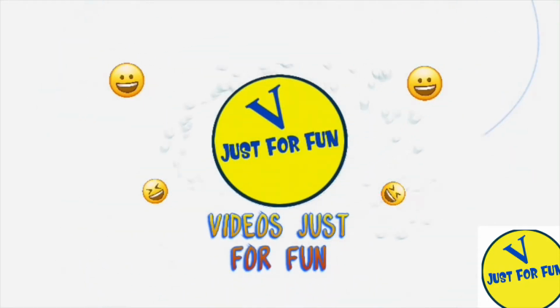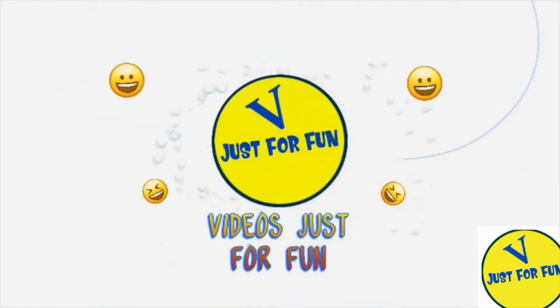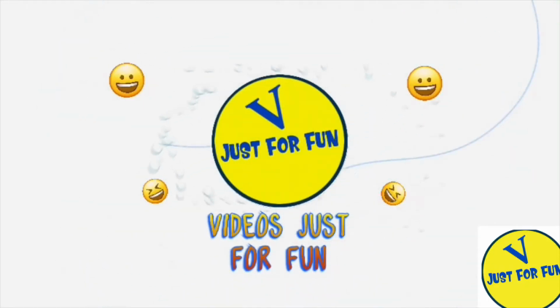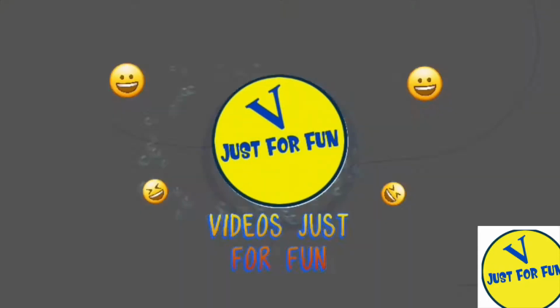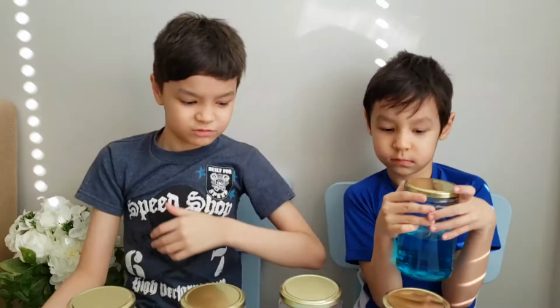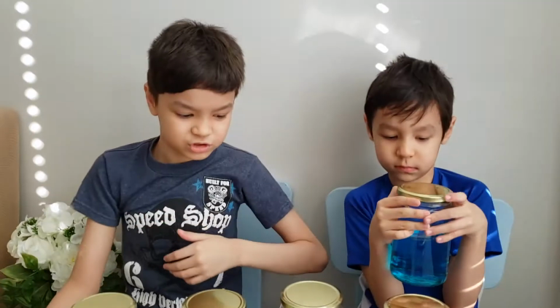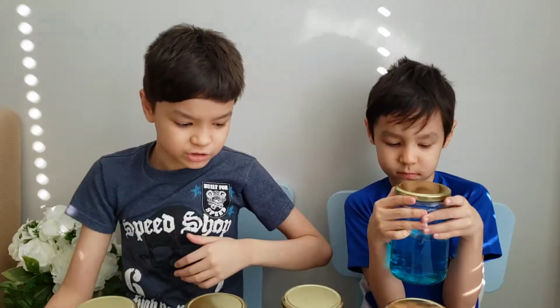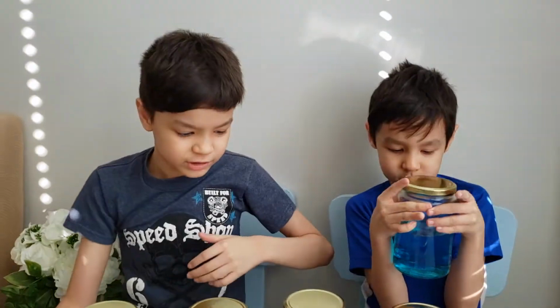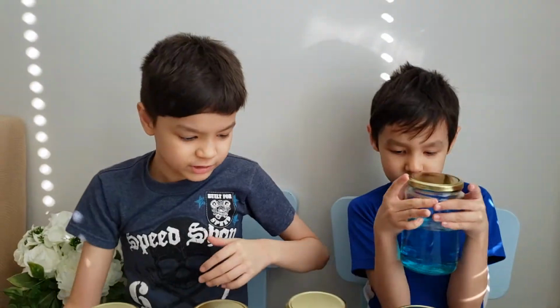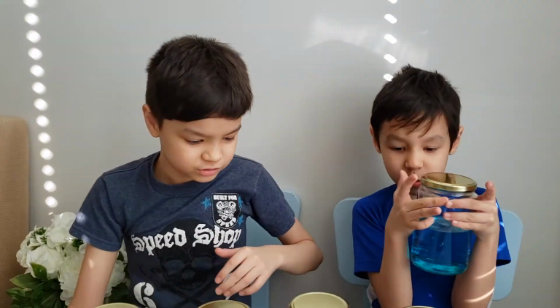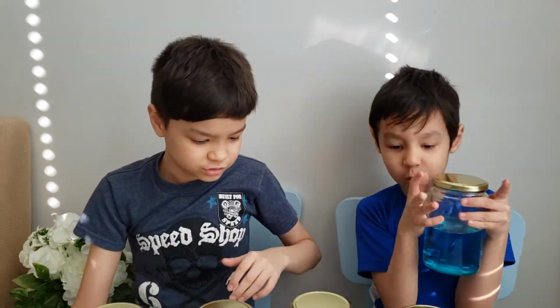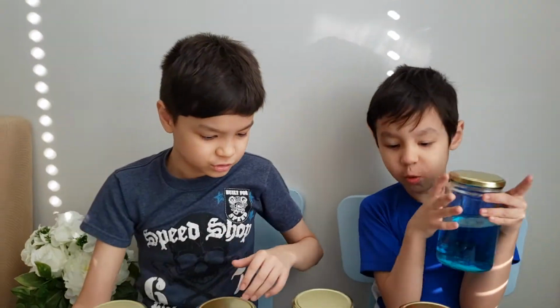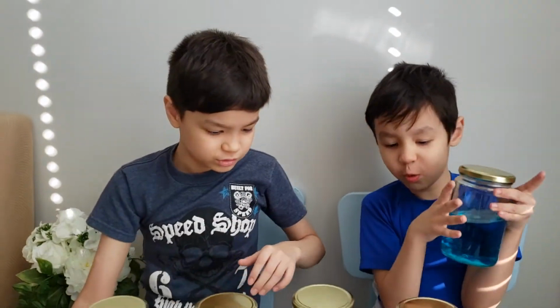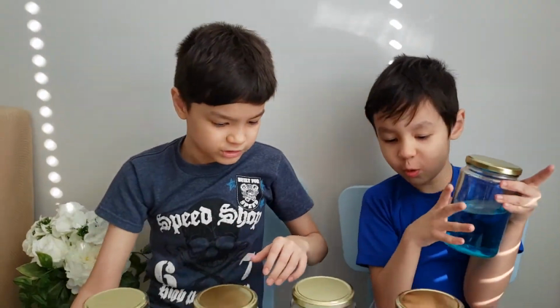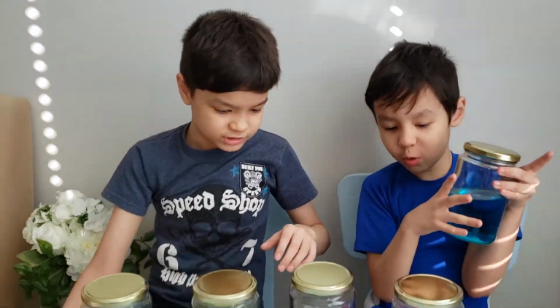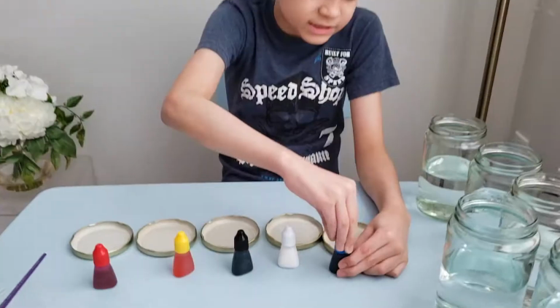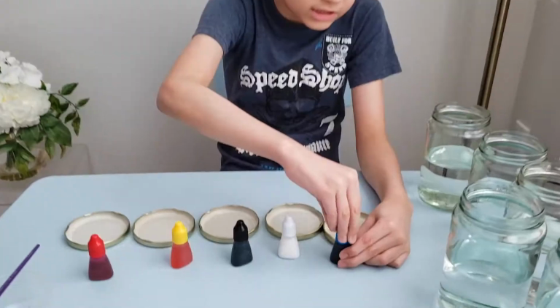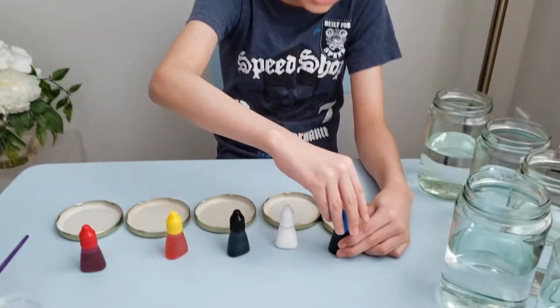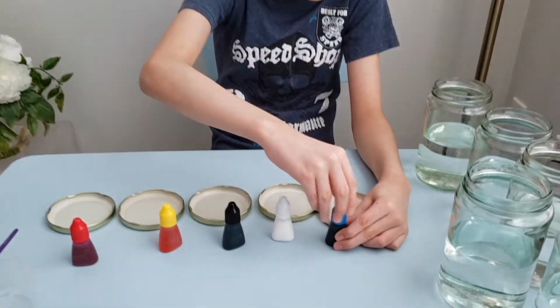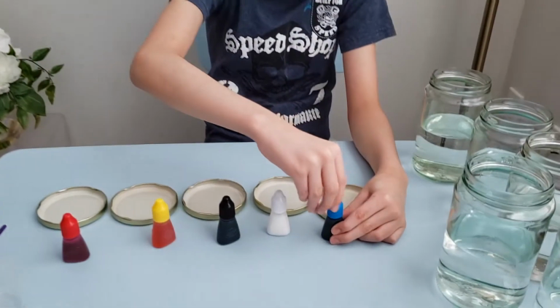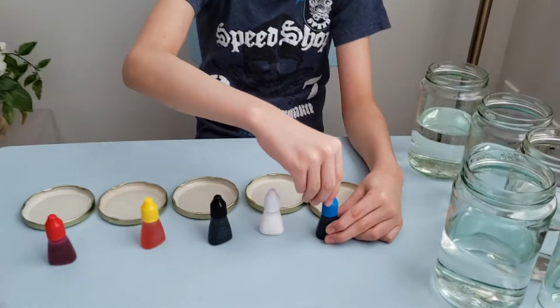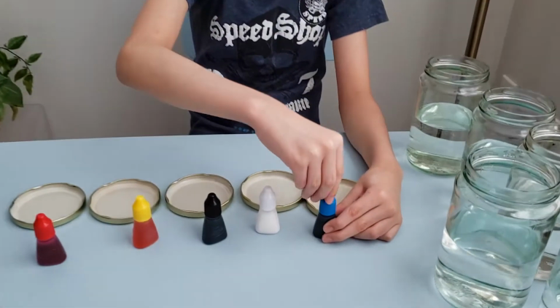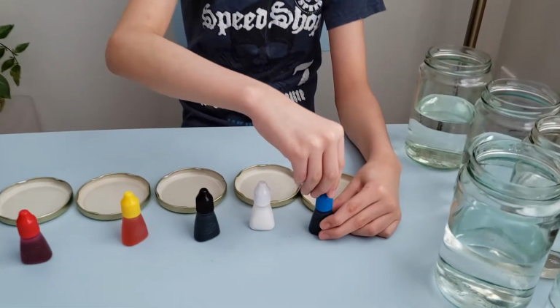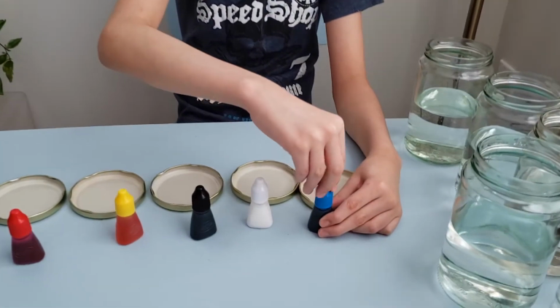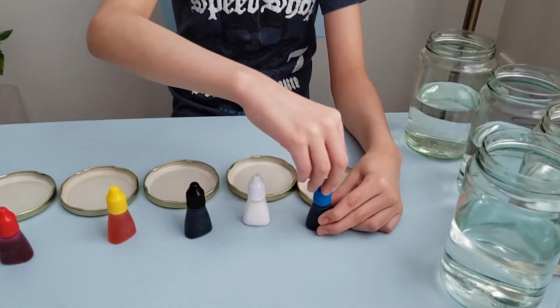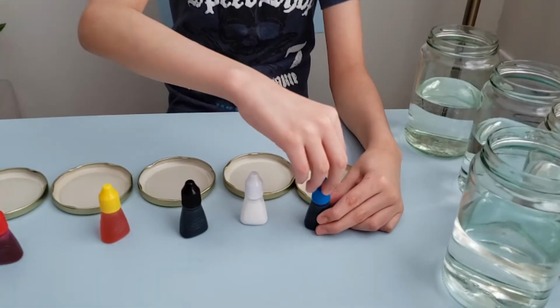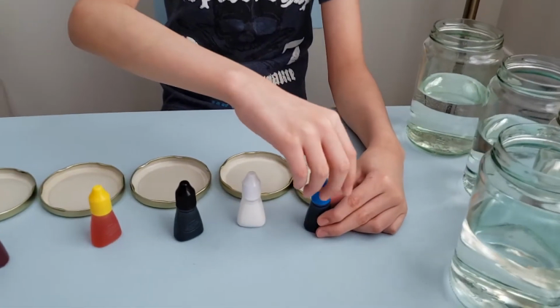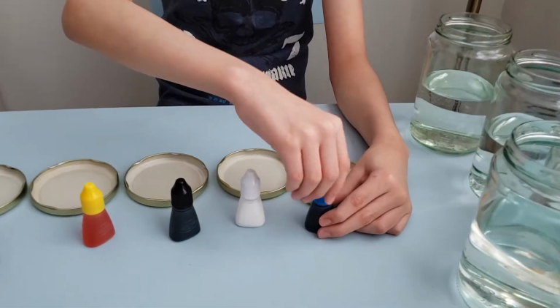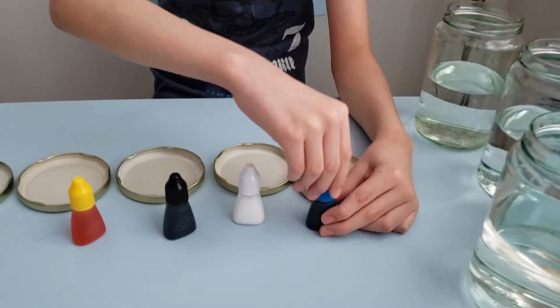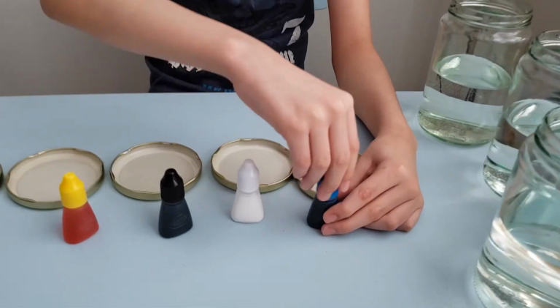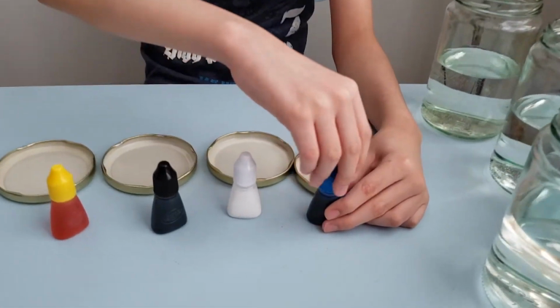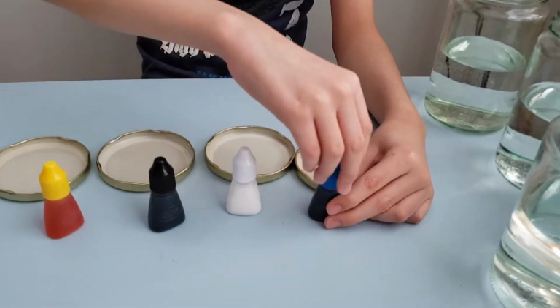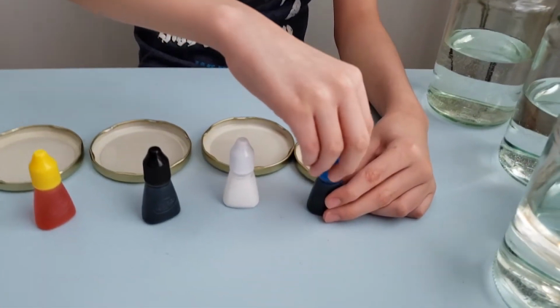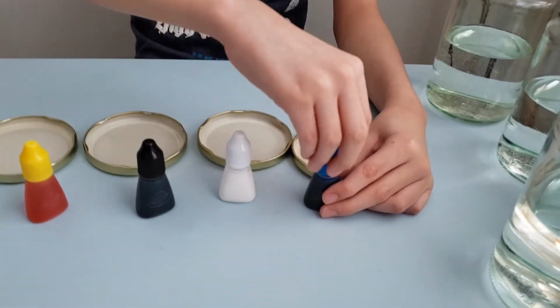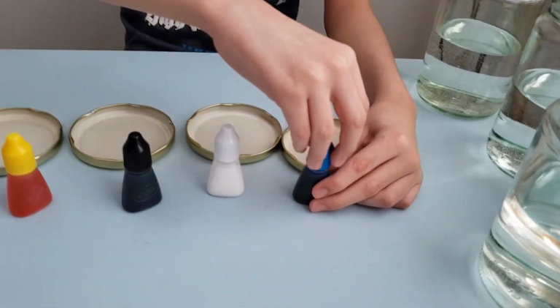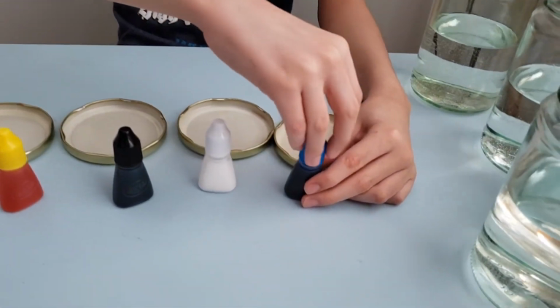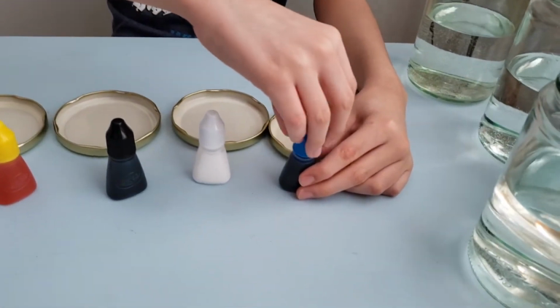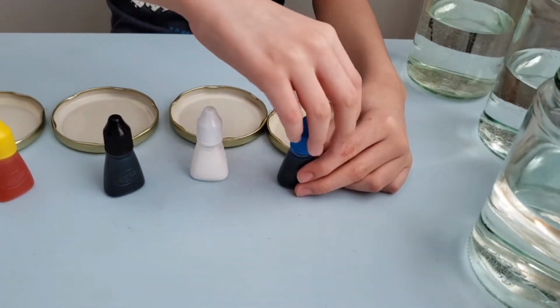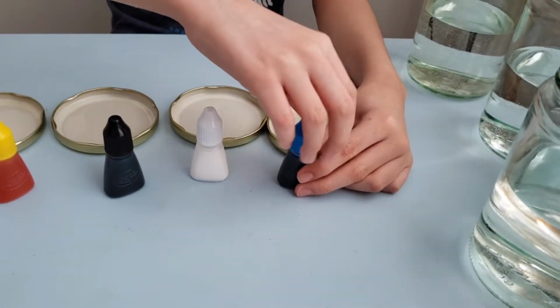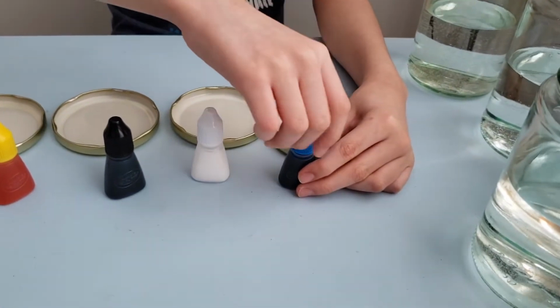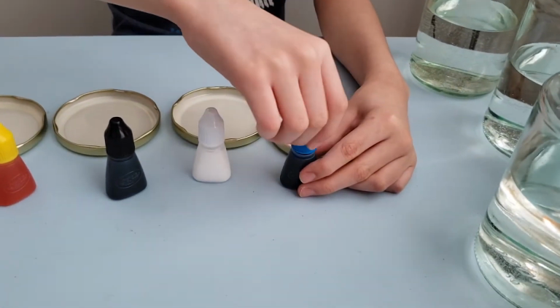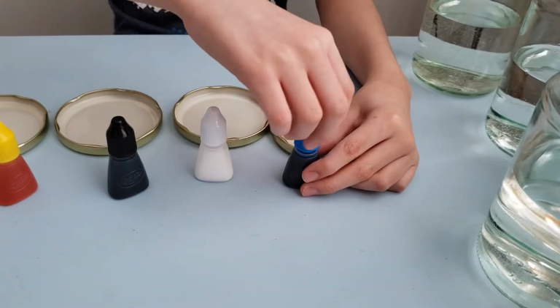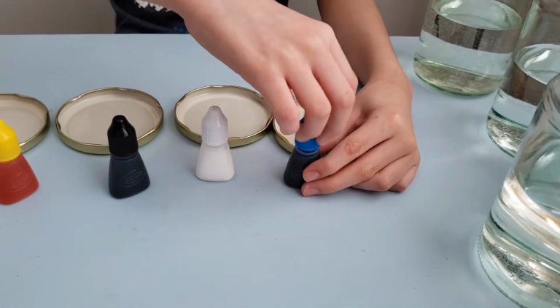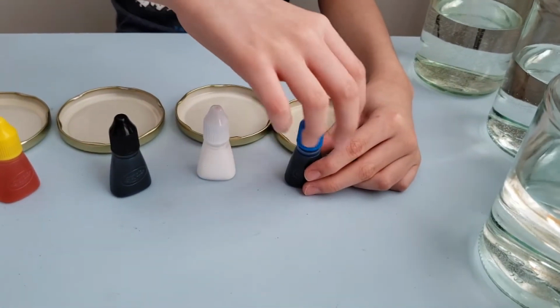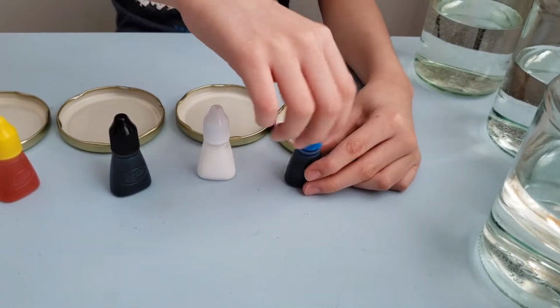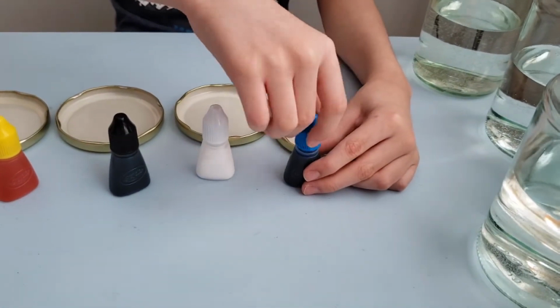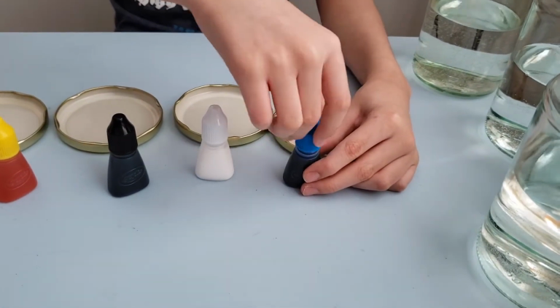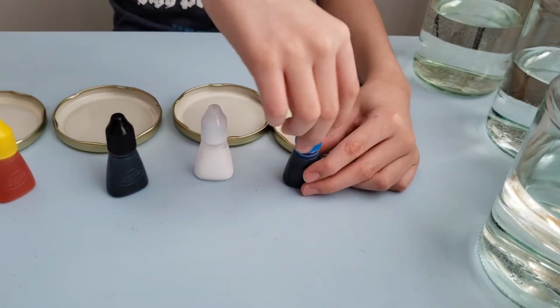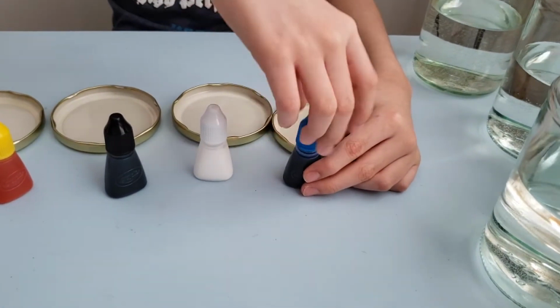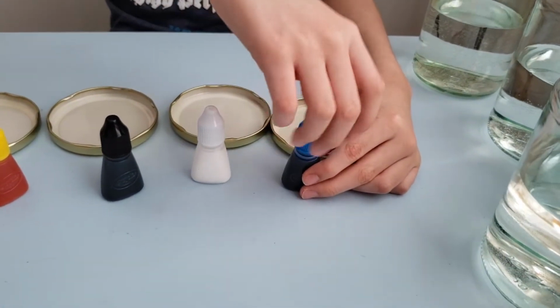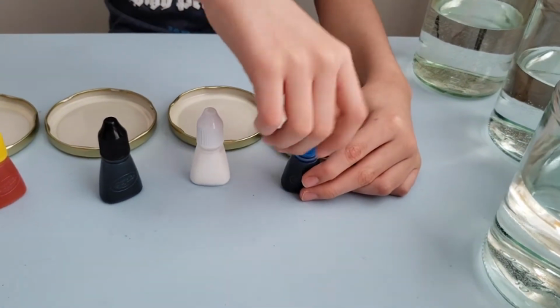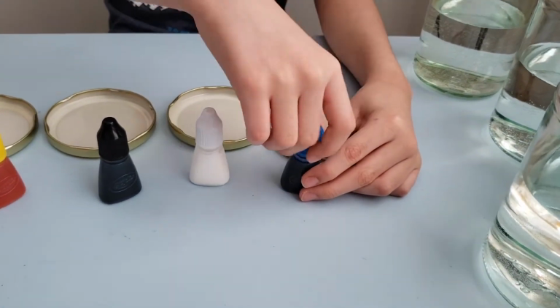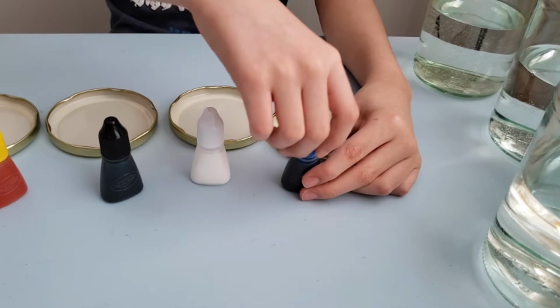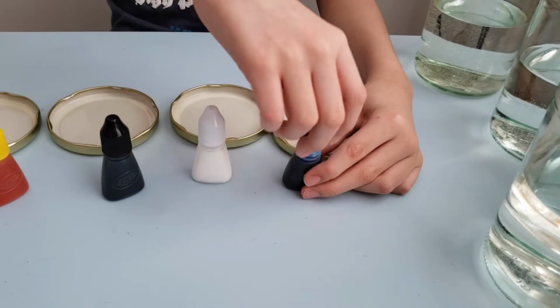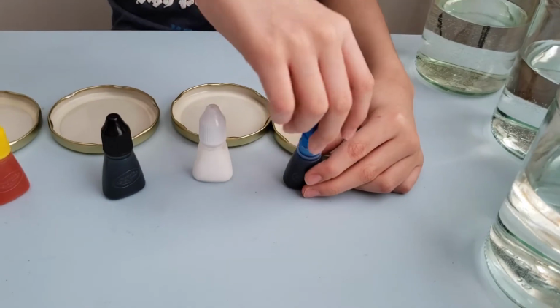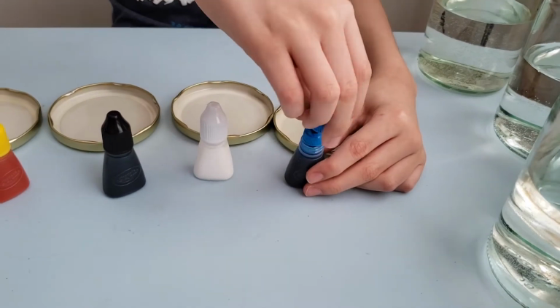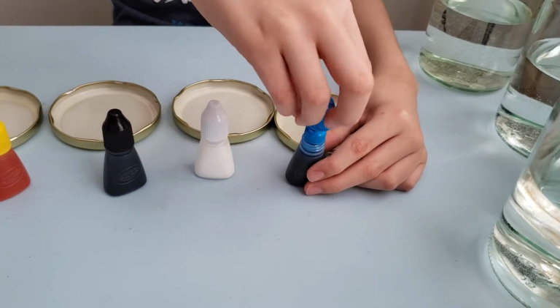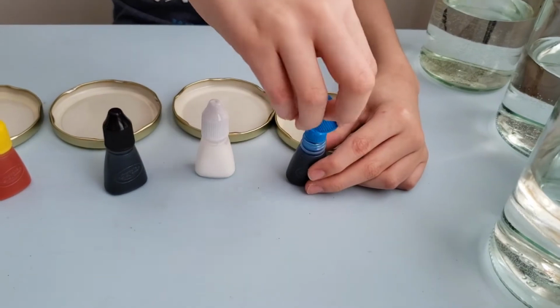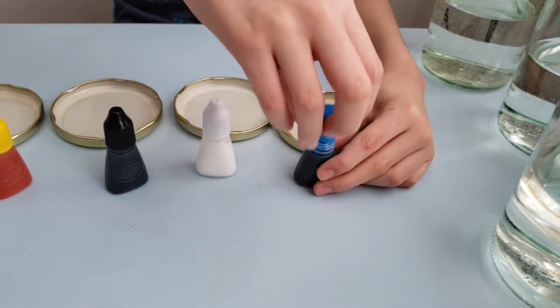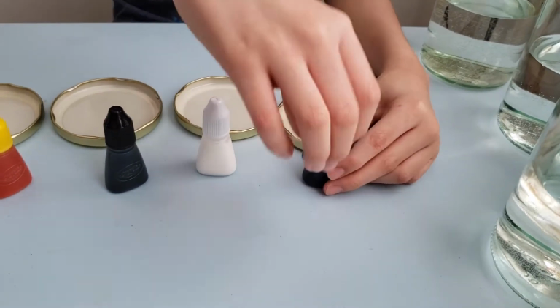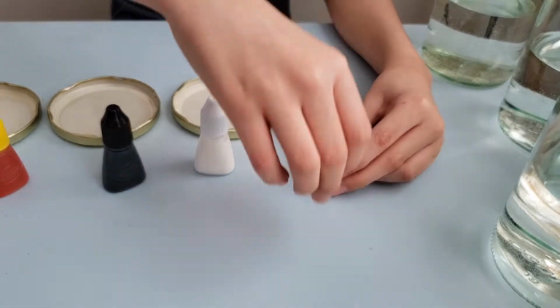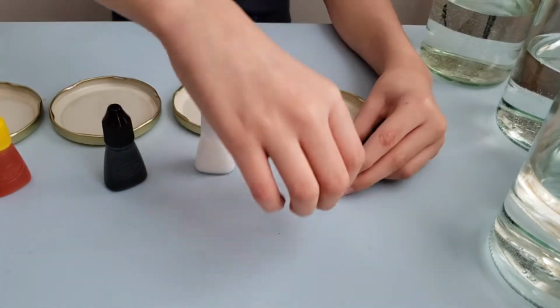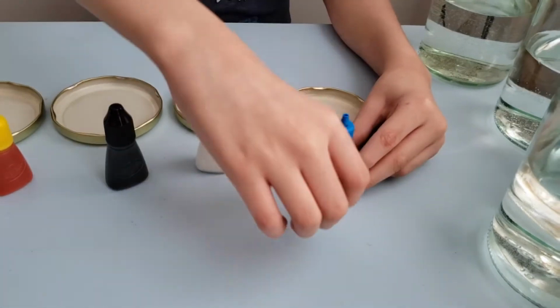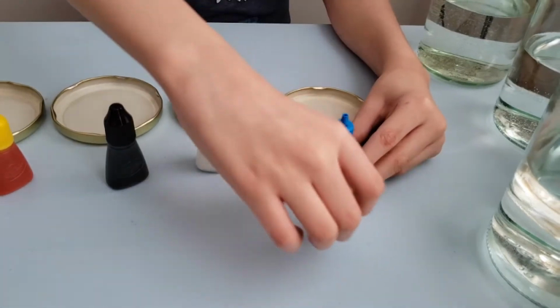I'll show you how to do this science experience. It's called tornado in the bottle.